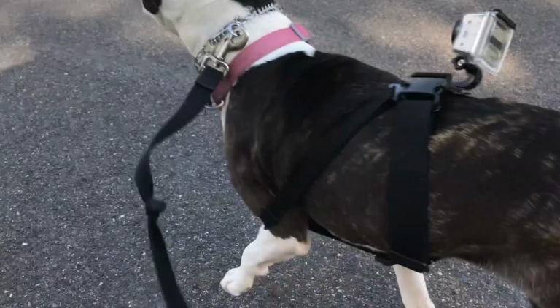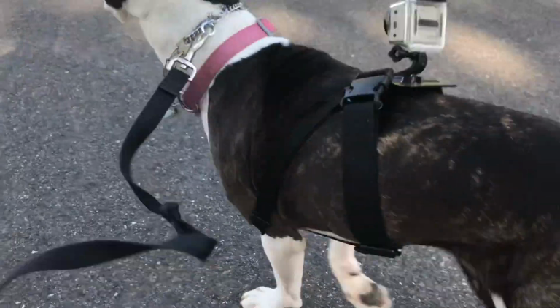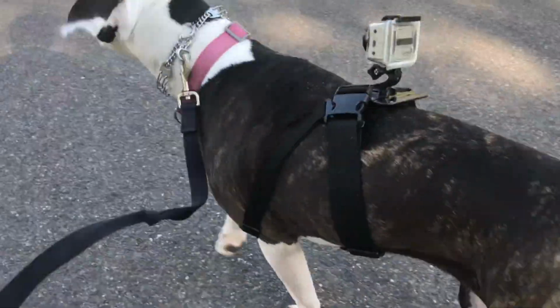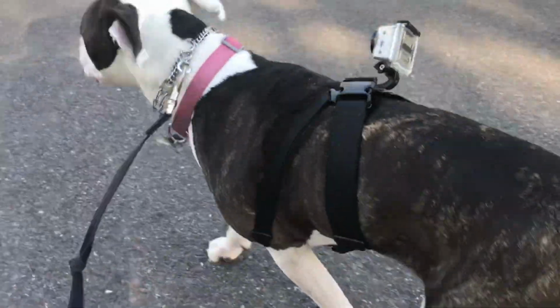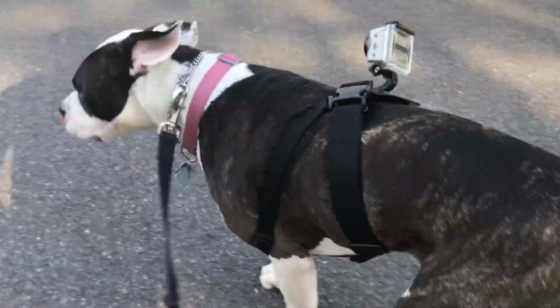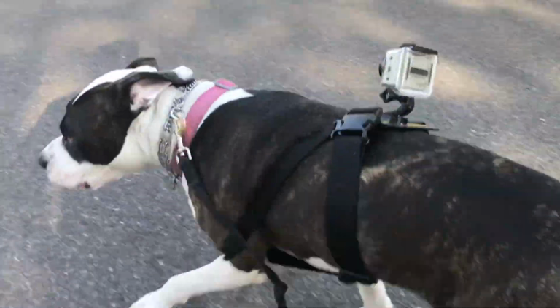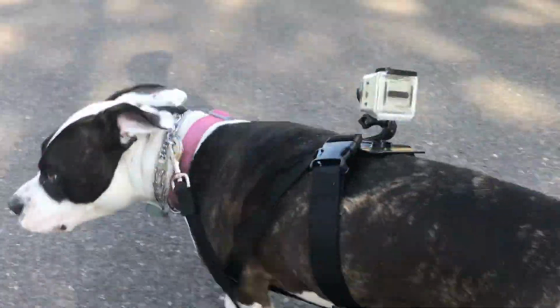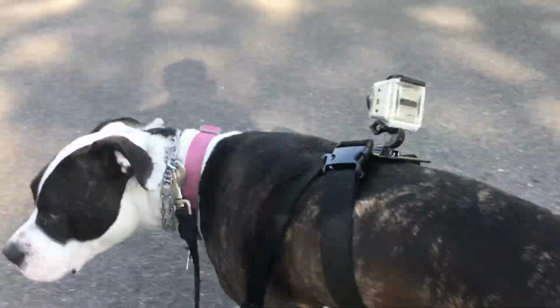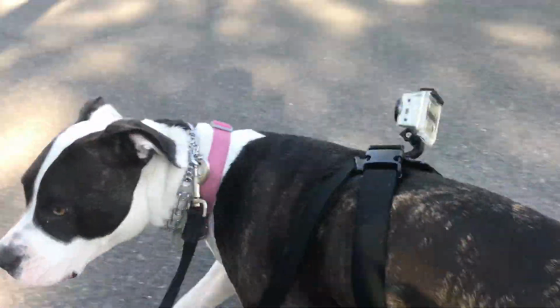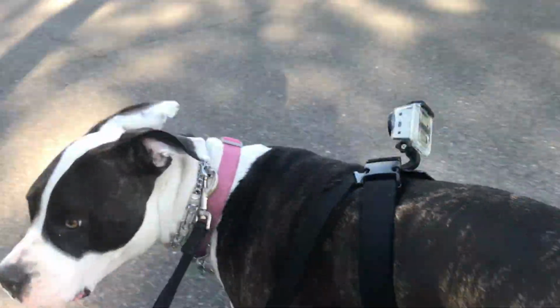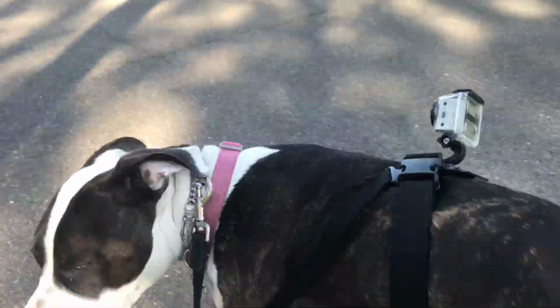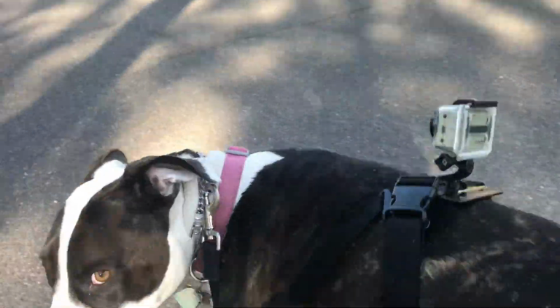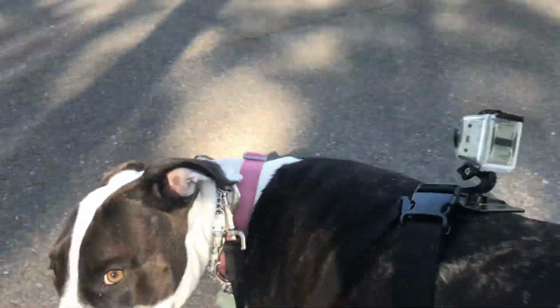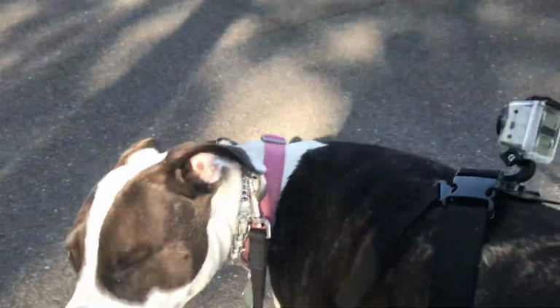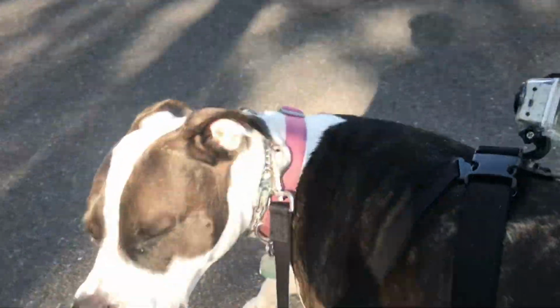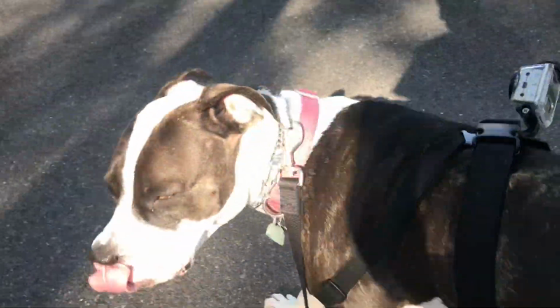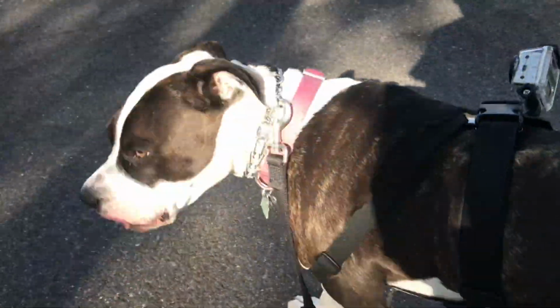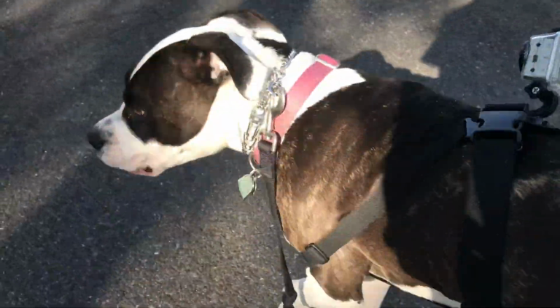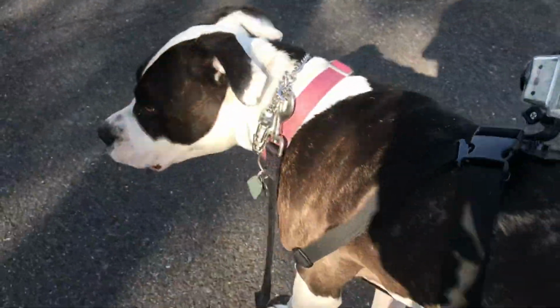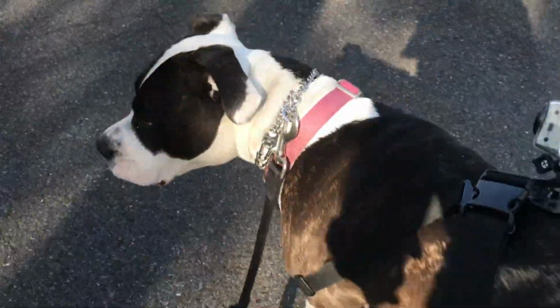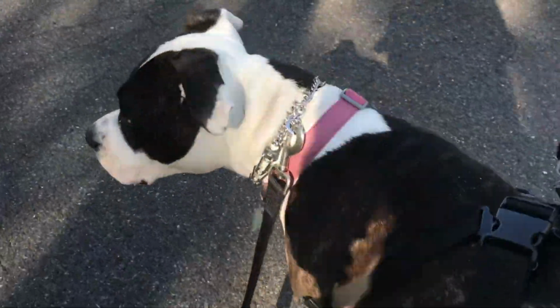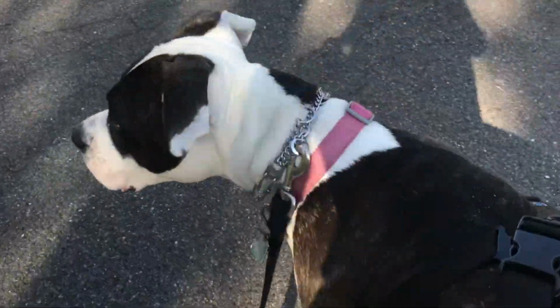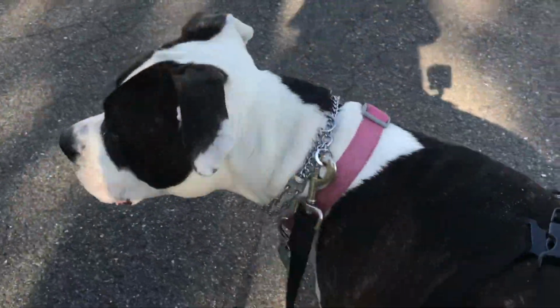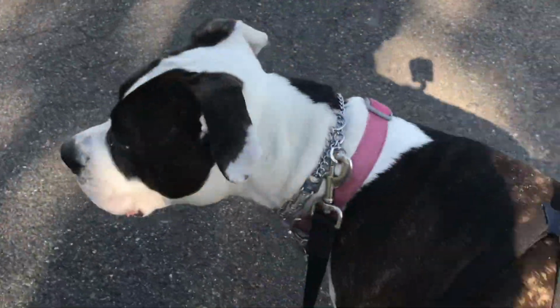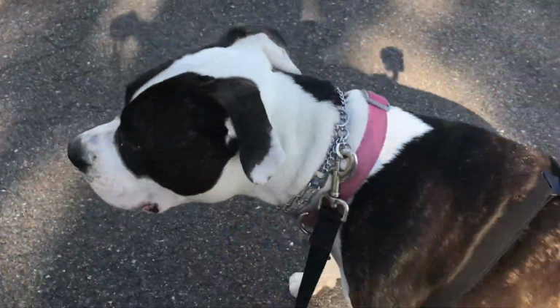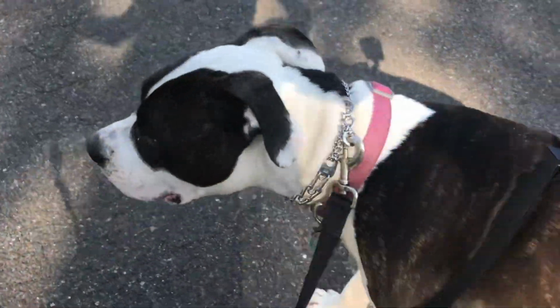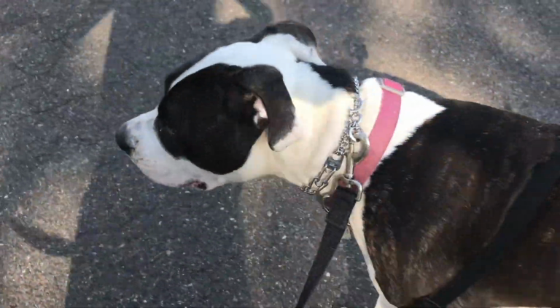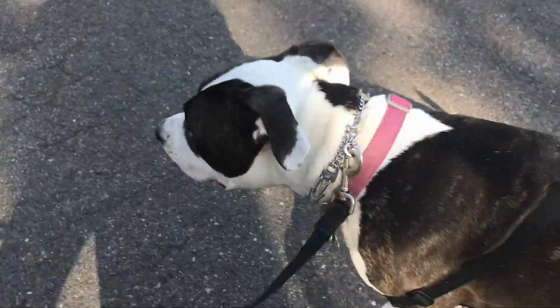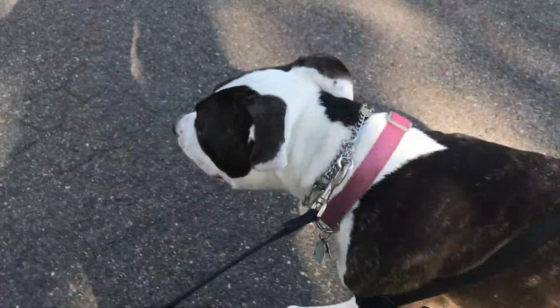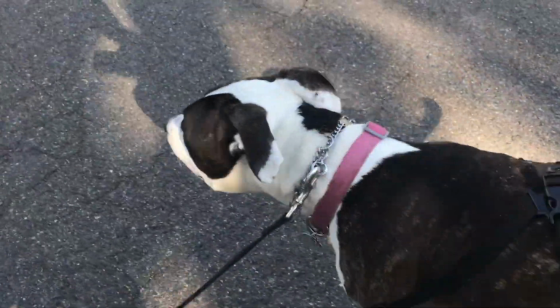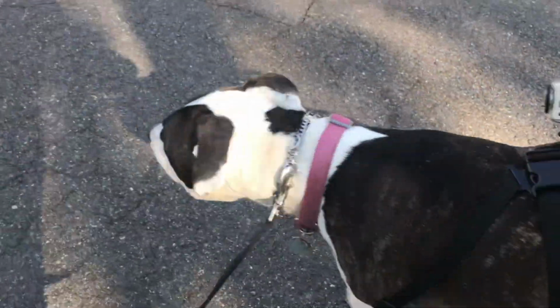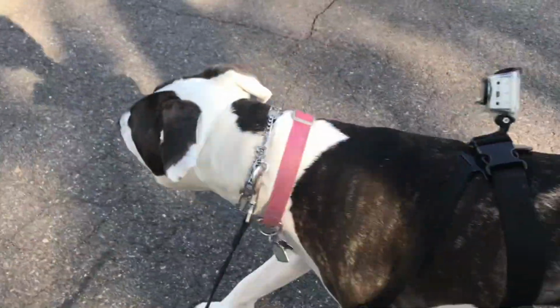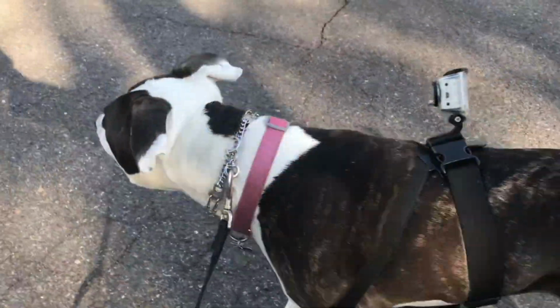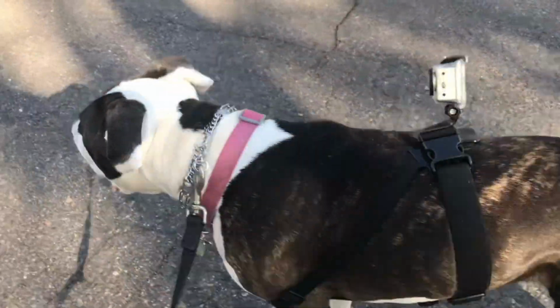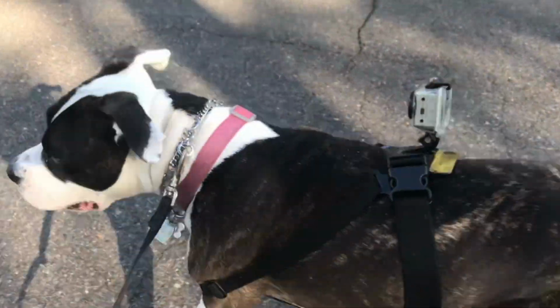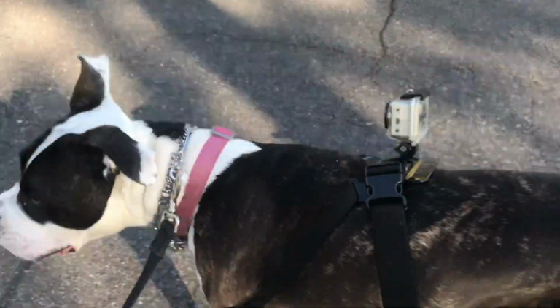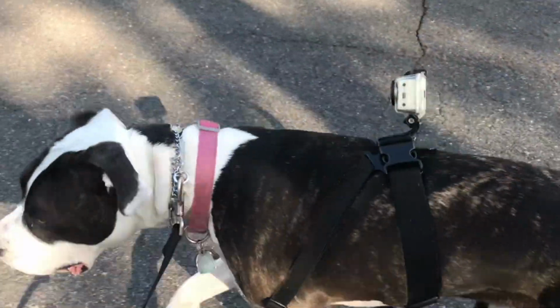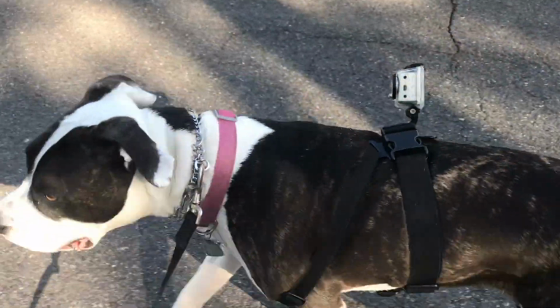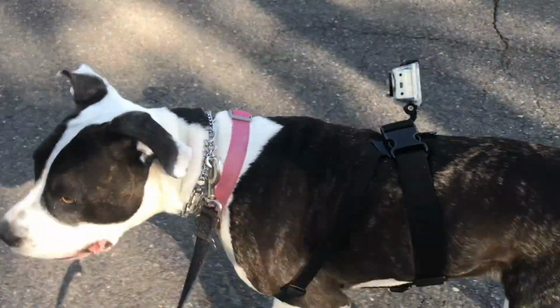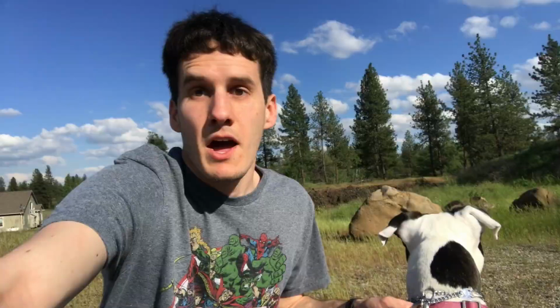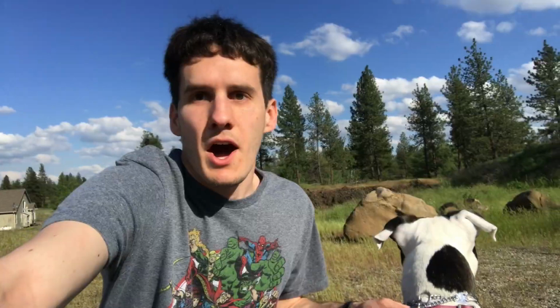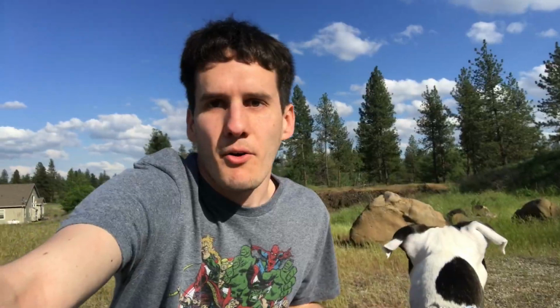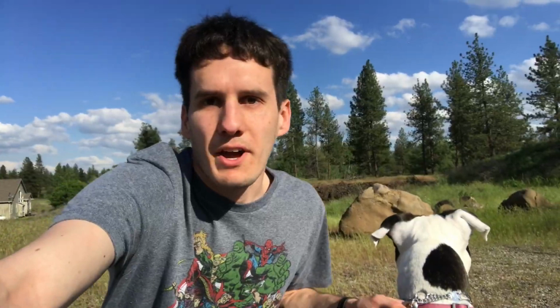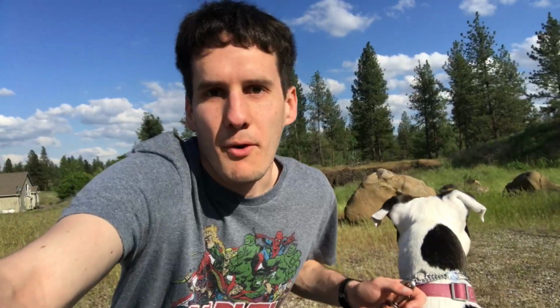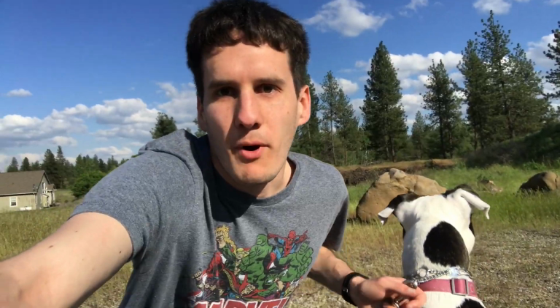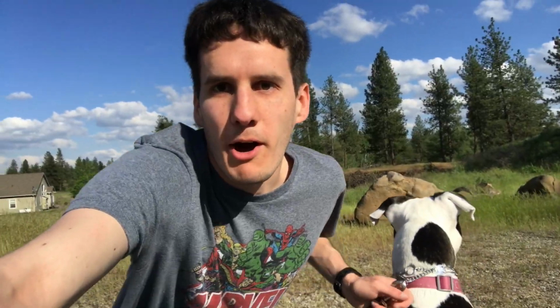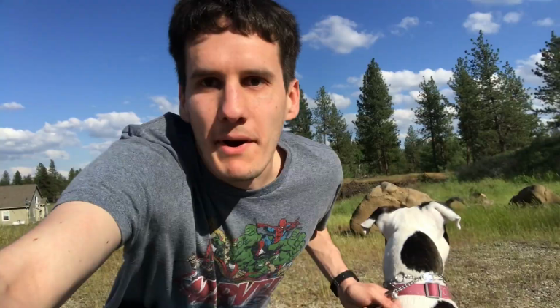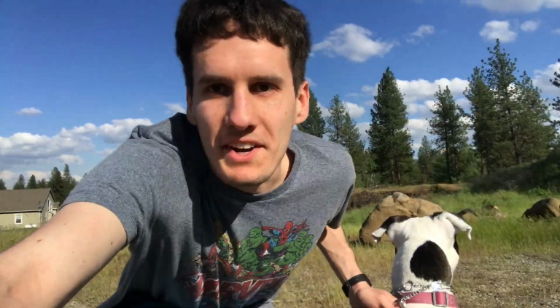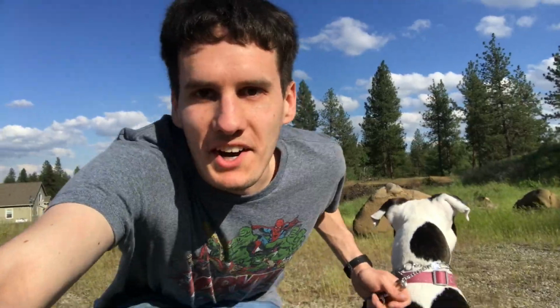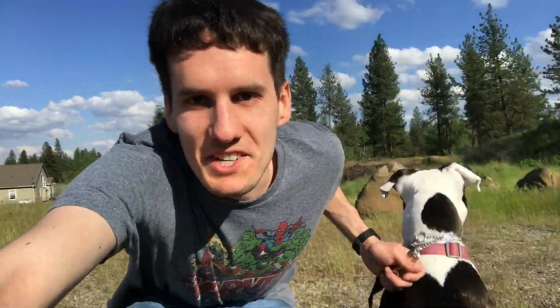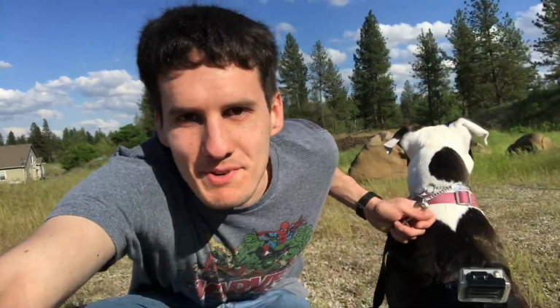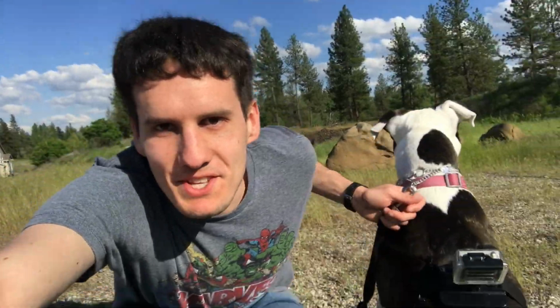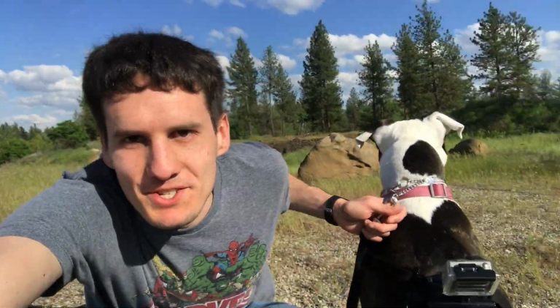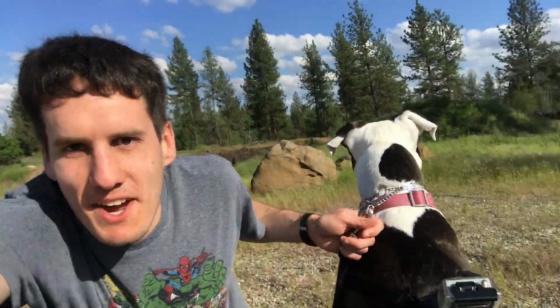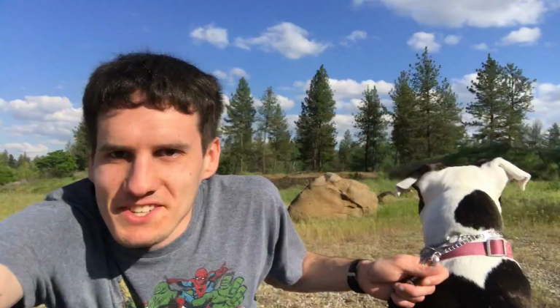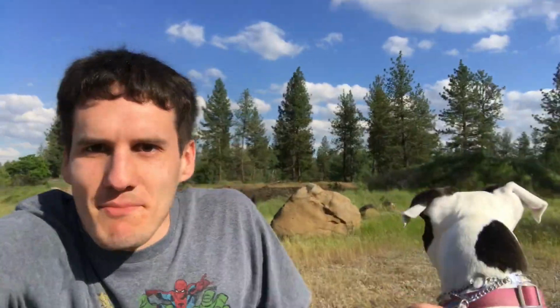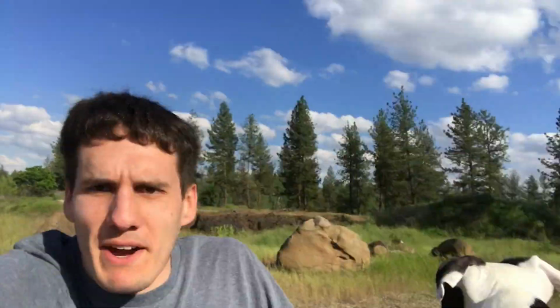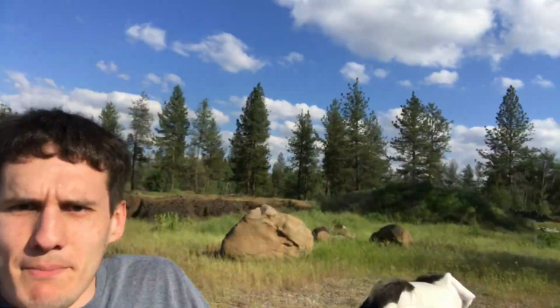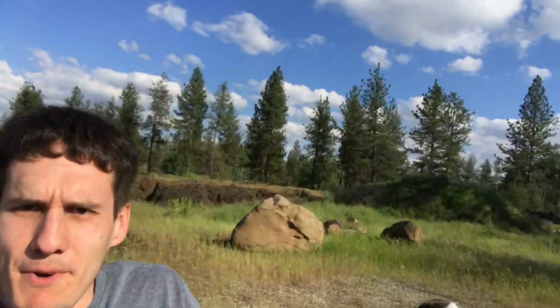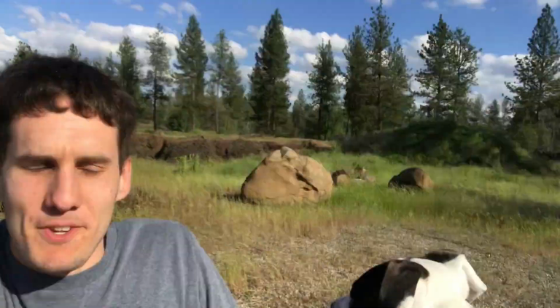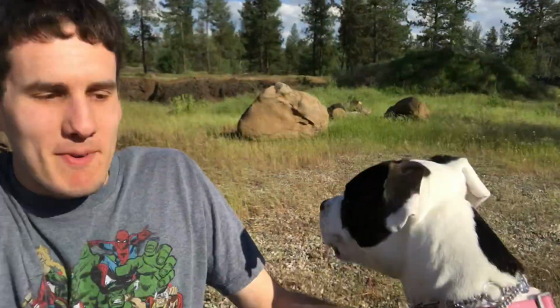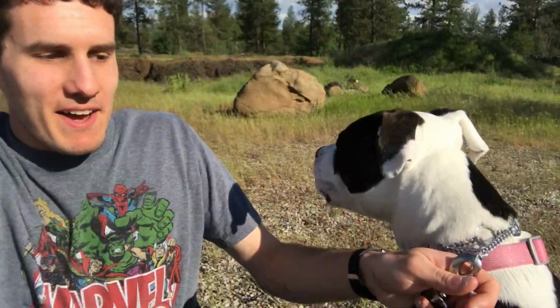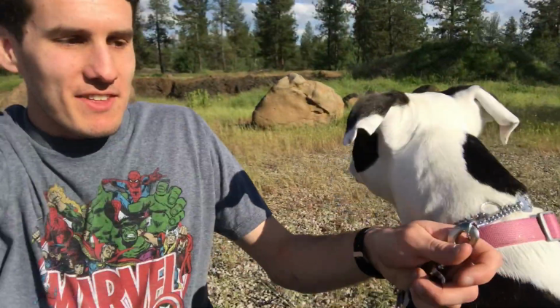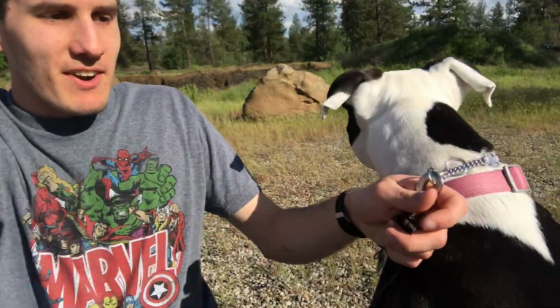Shaky, shaky! My dog is being distracted by the birds back there.